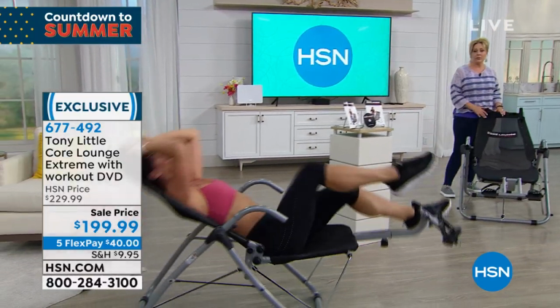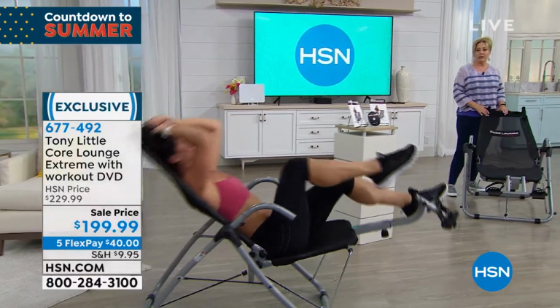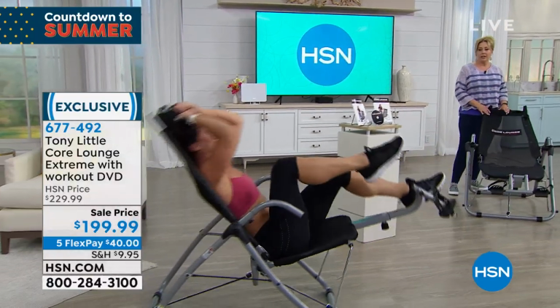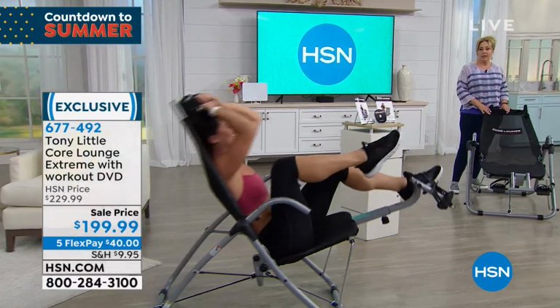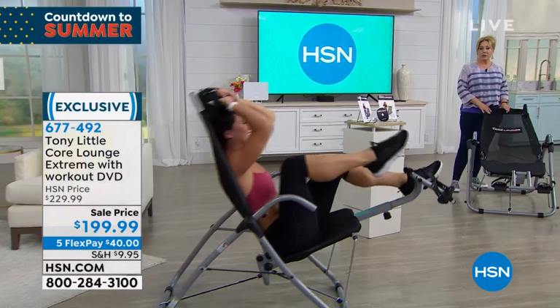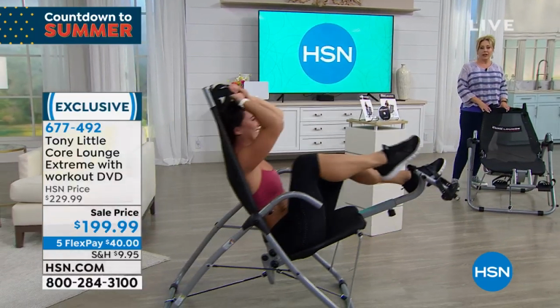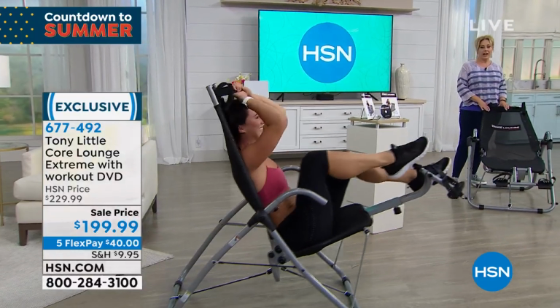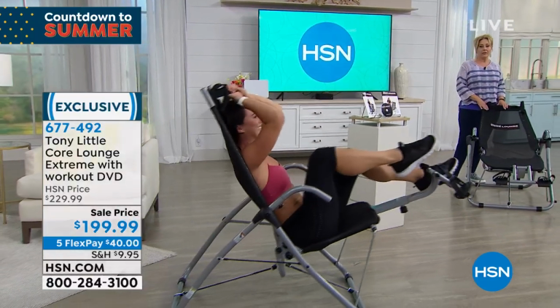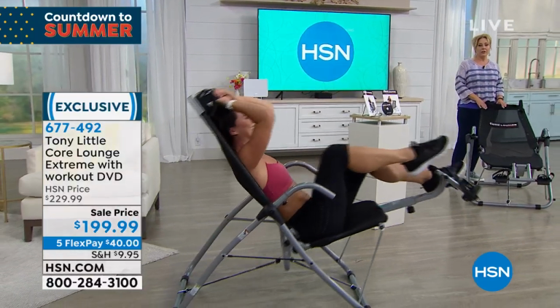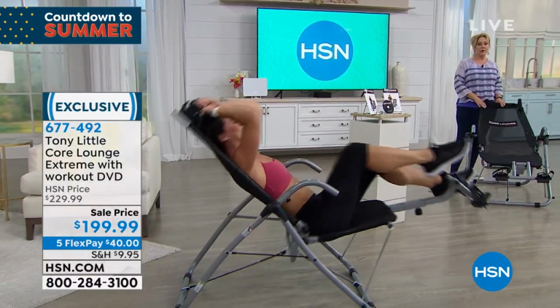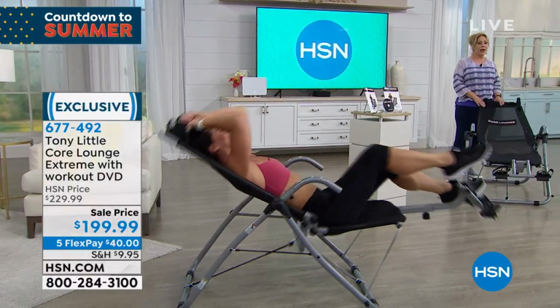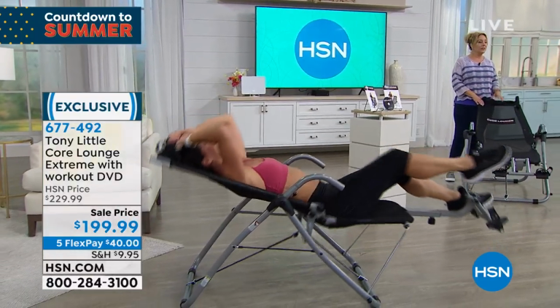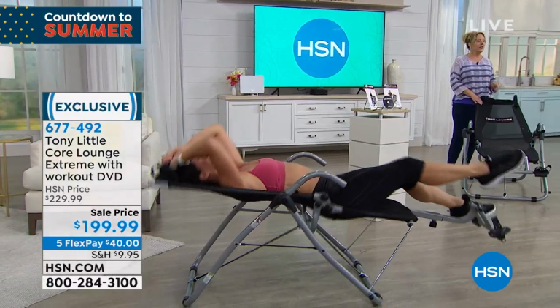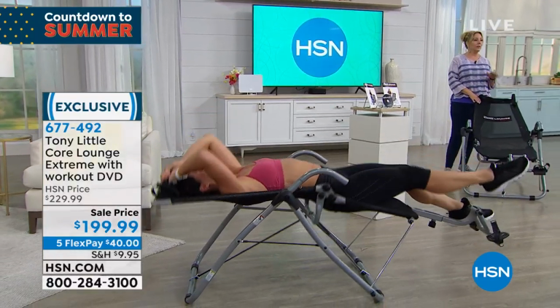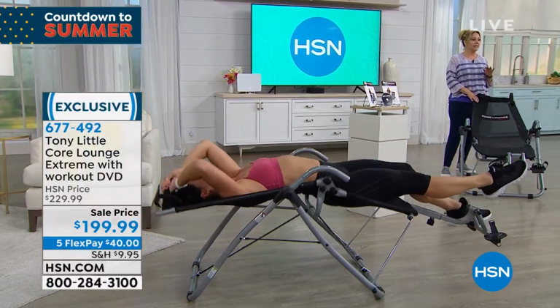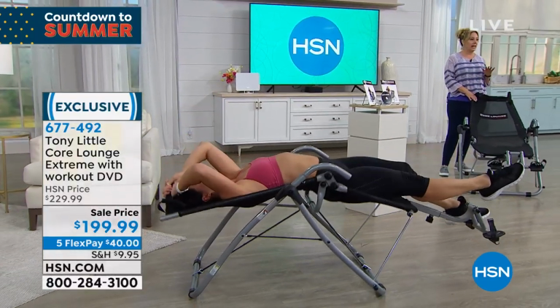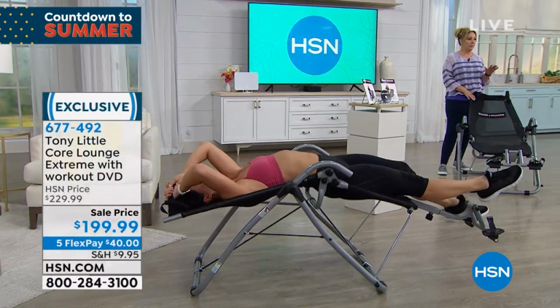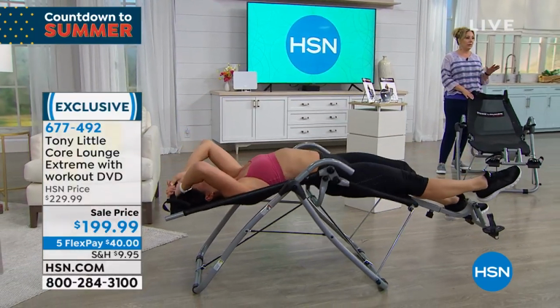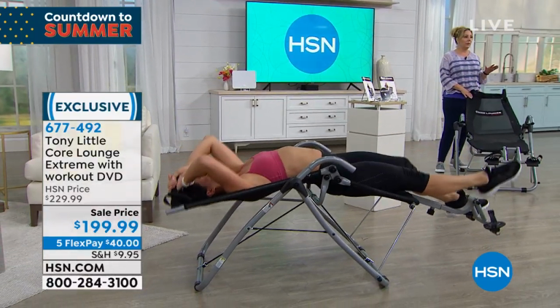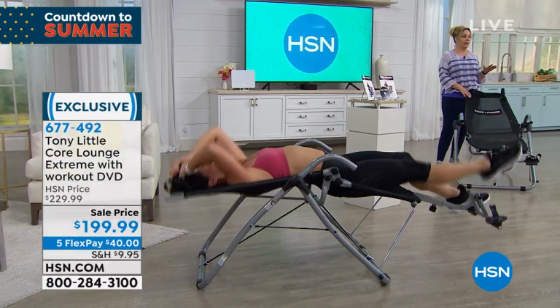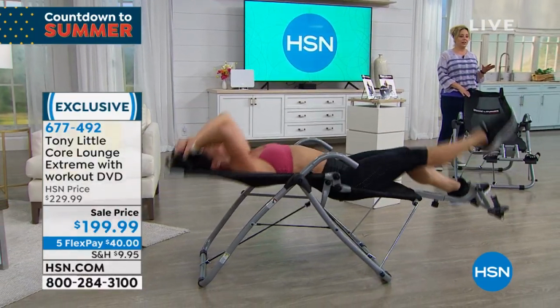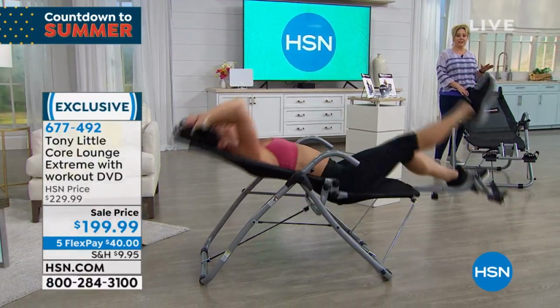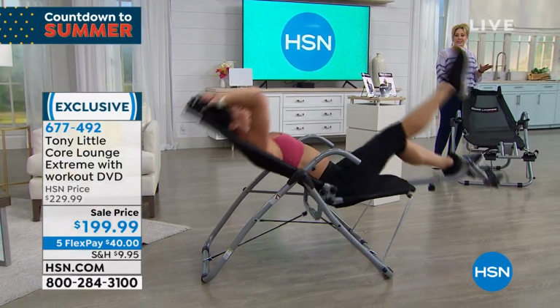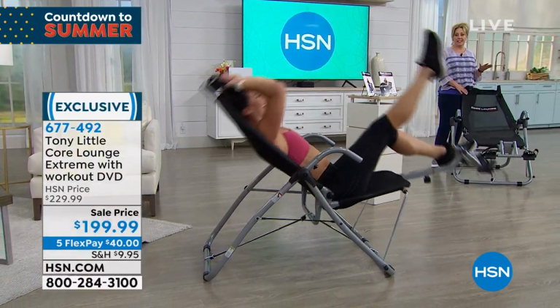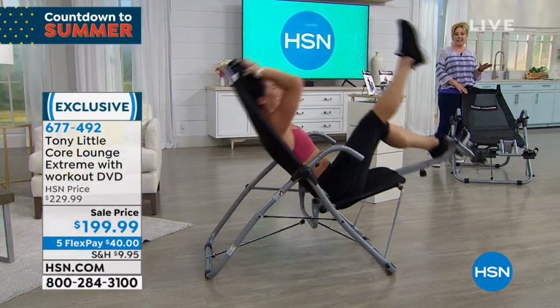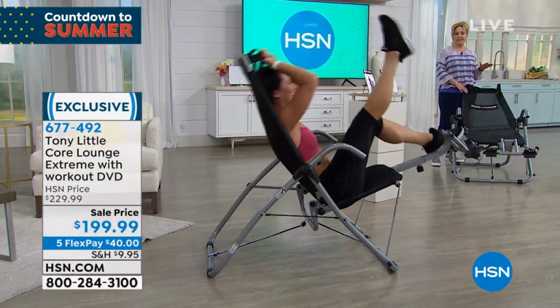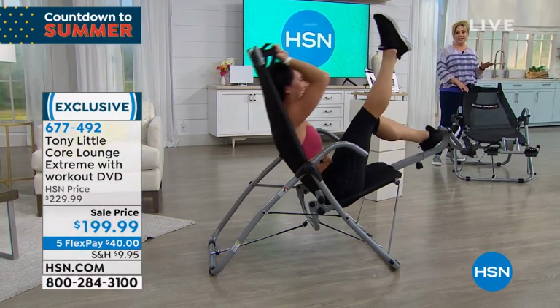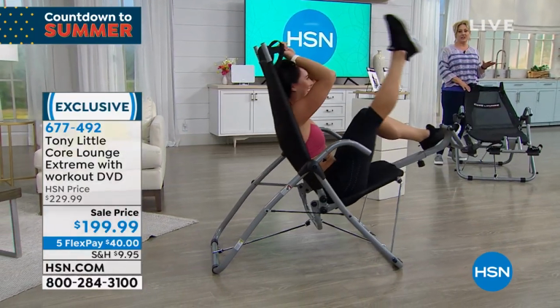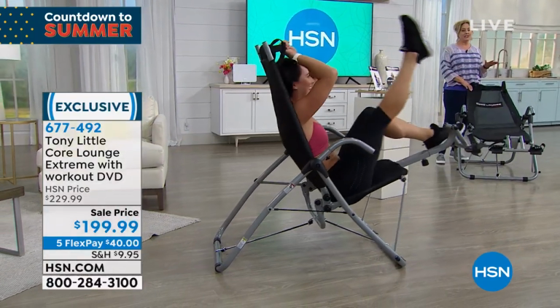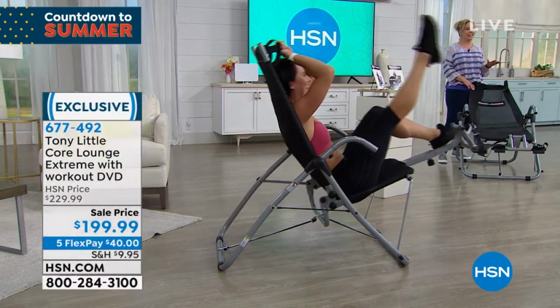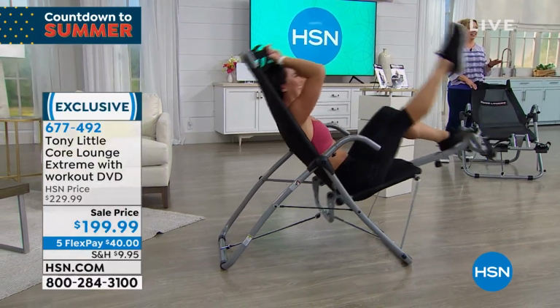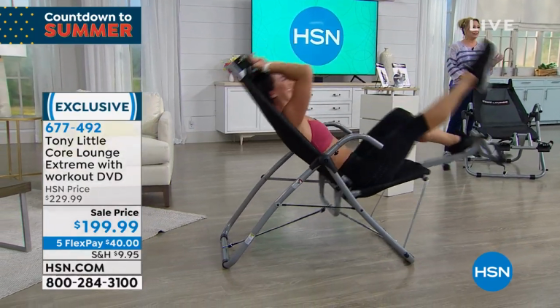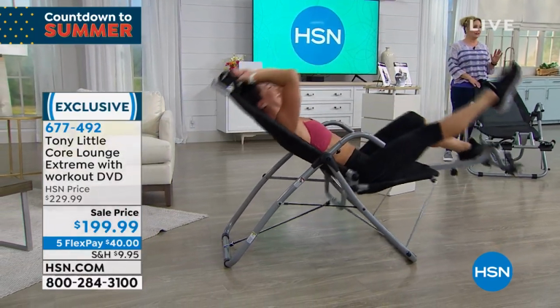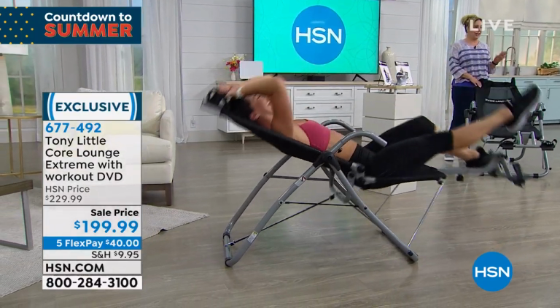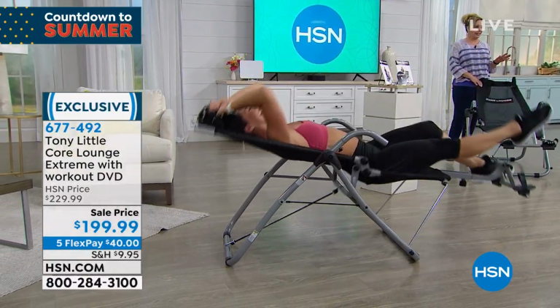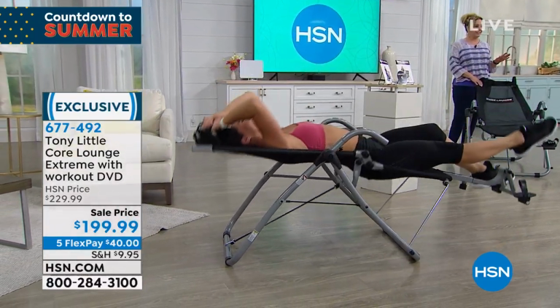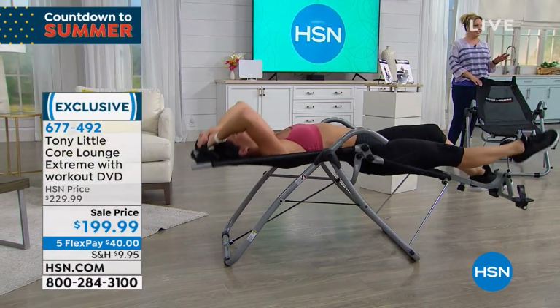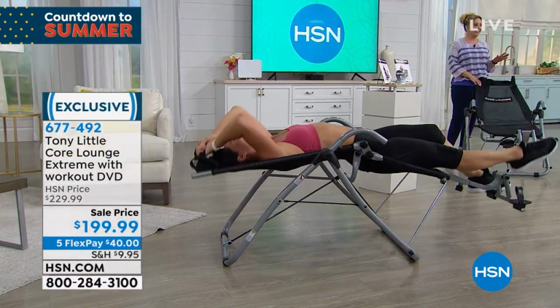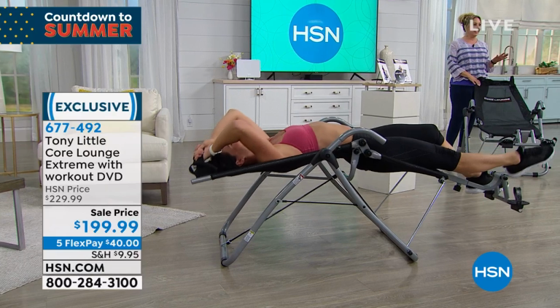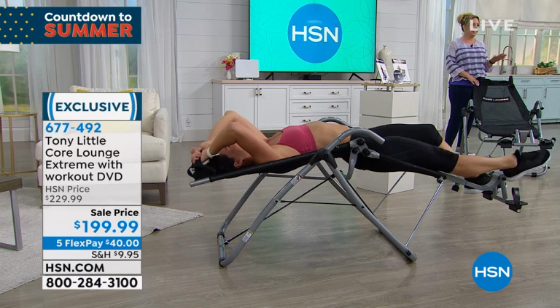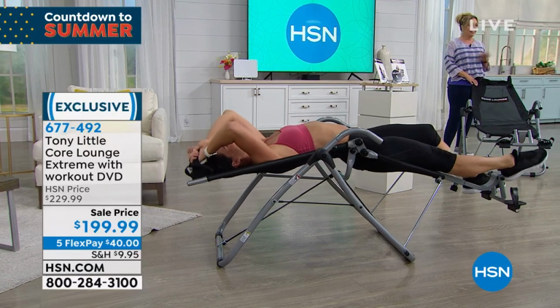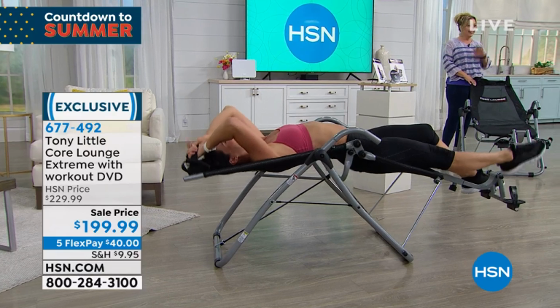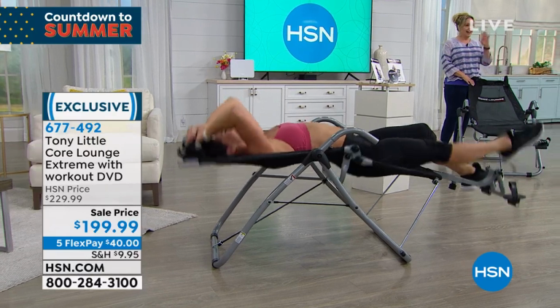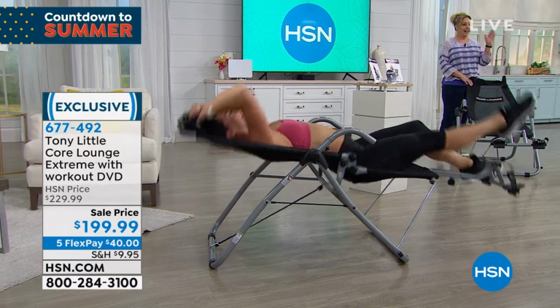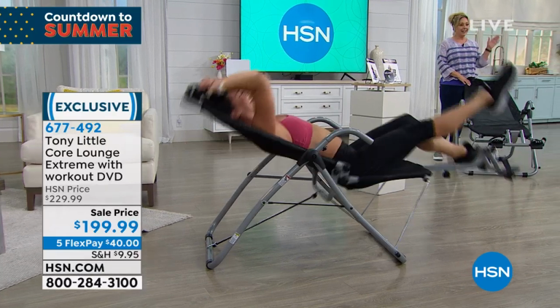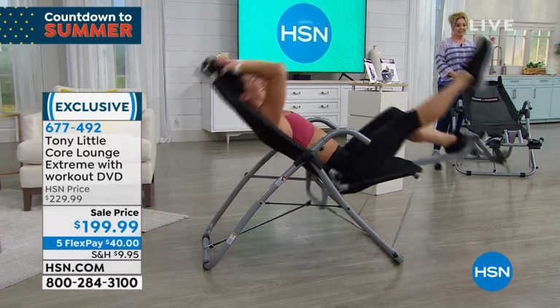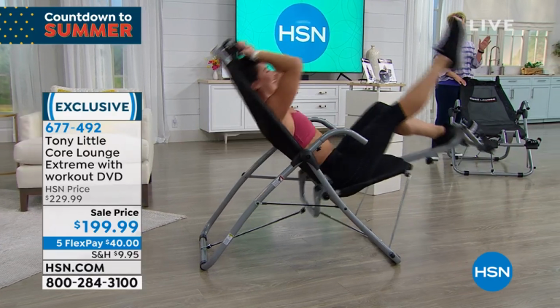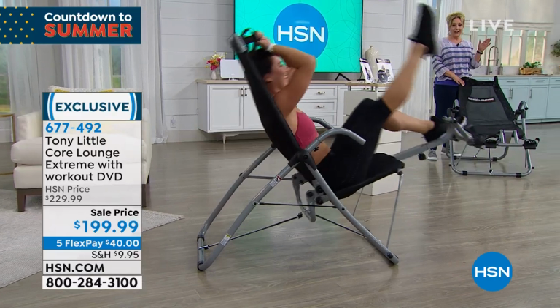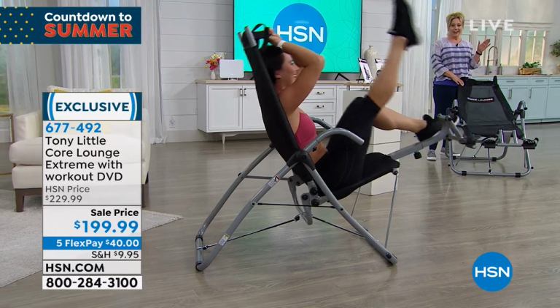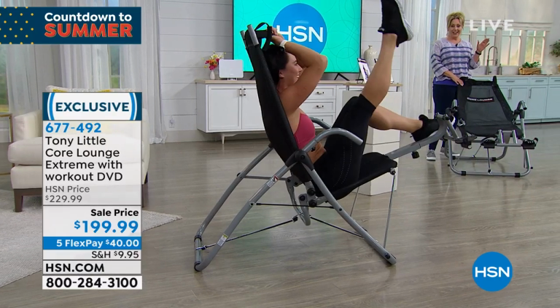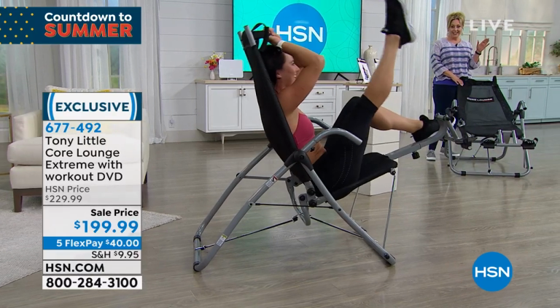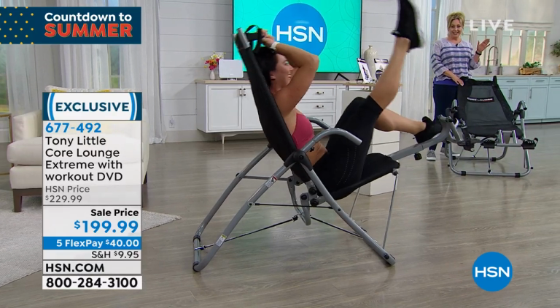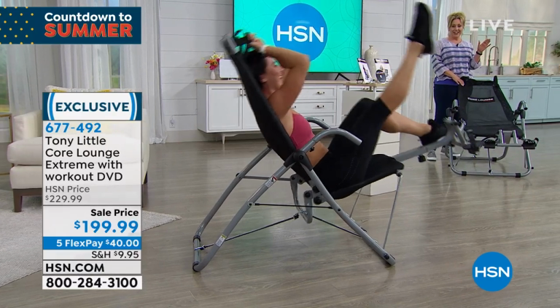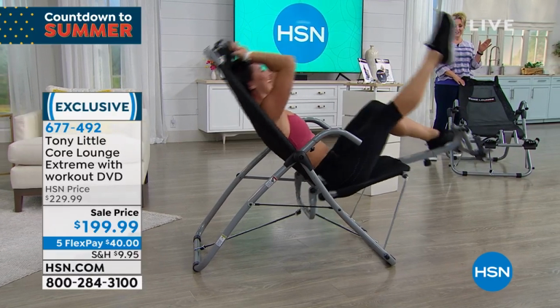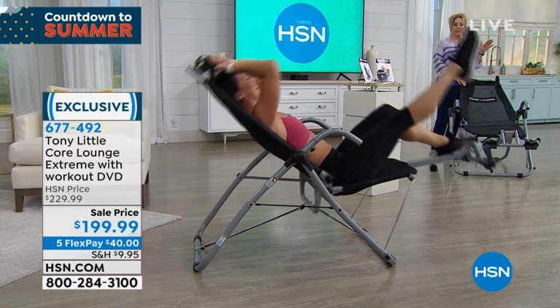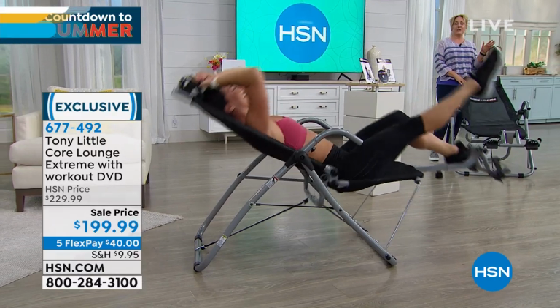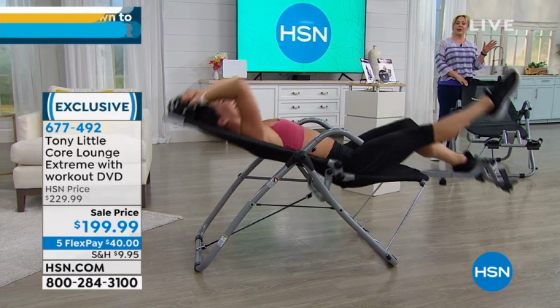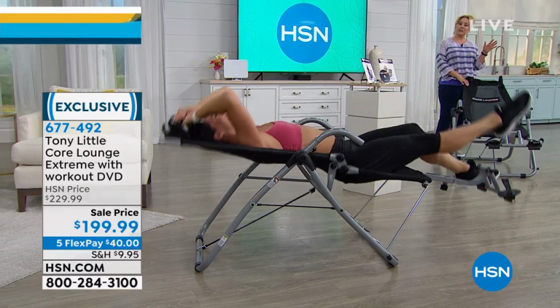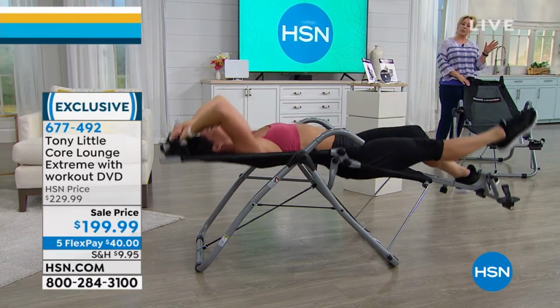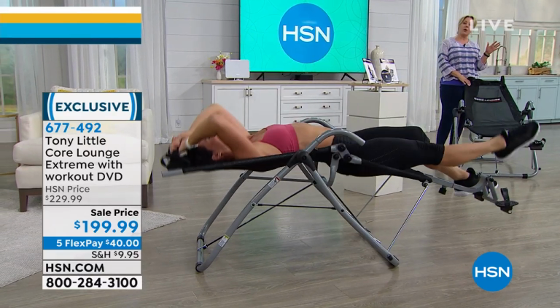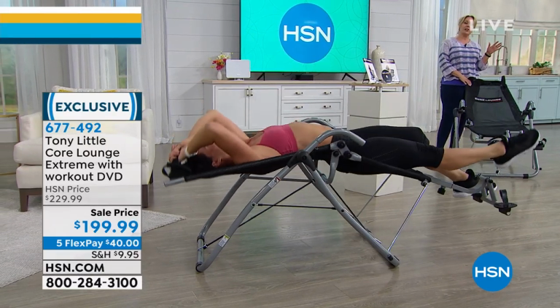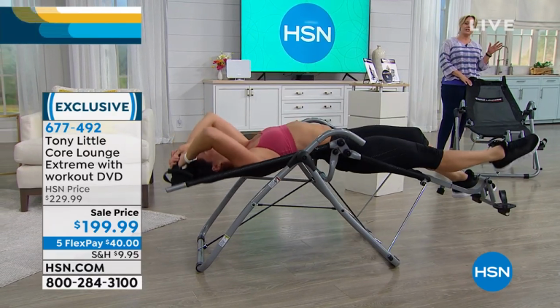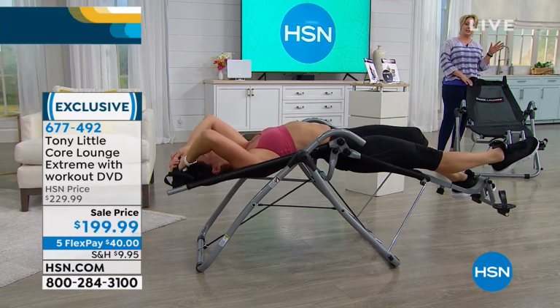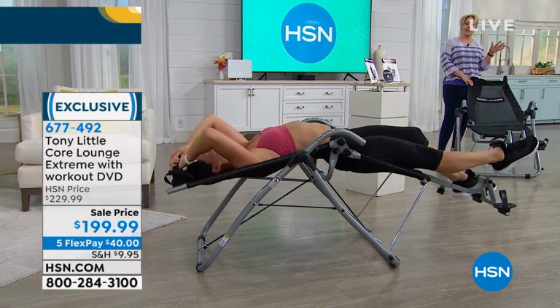I don't know what's happening when I look at Sandy — she's like advanced. I just watch her. I wonder if watching her is making me be in better shape.